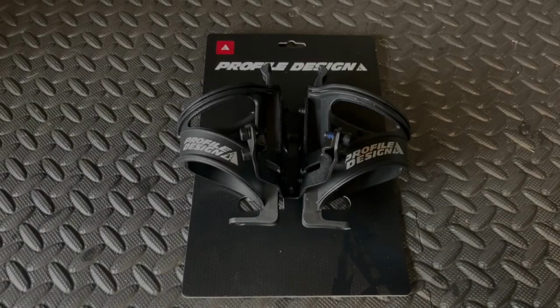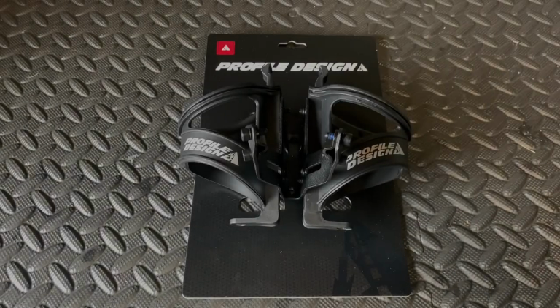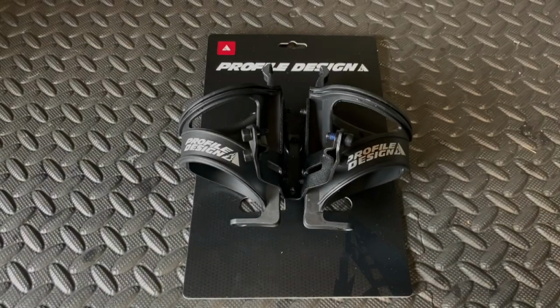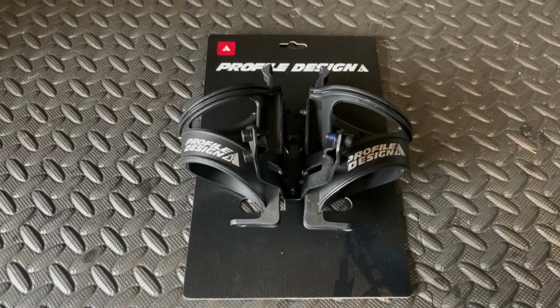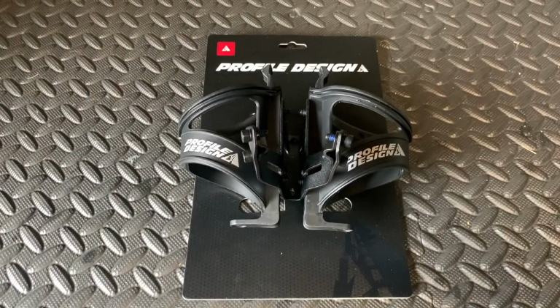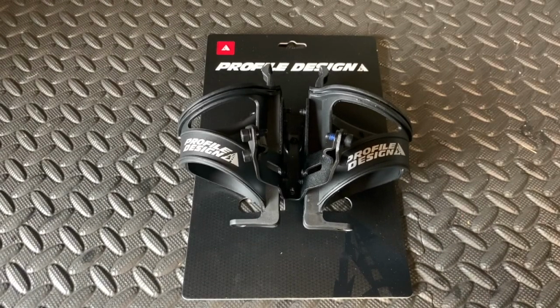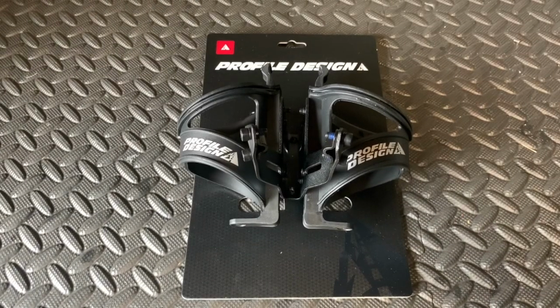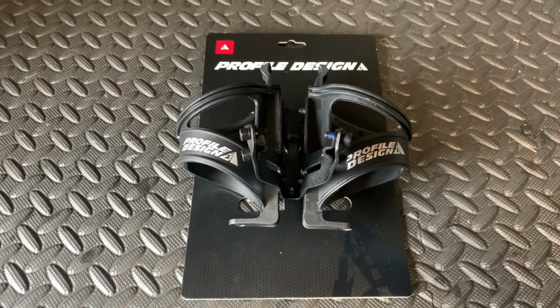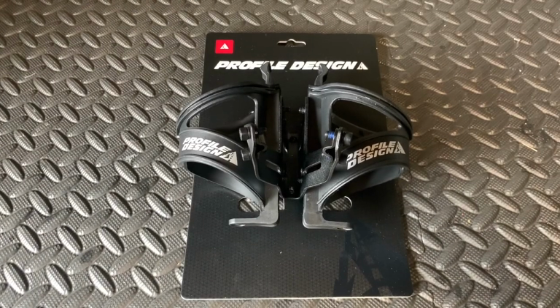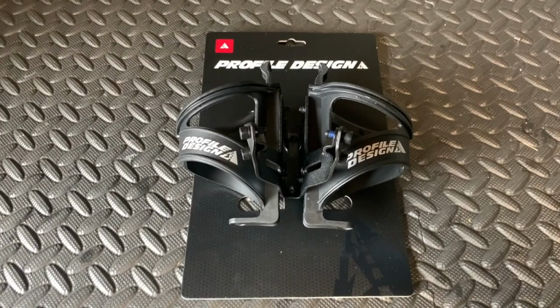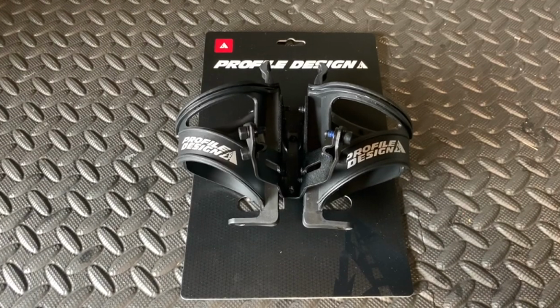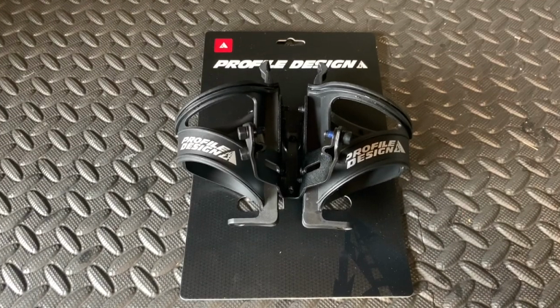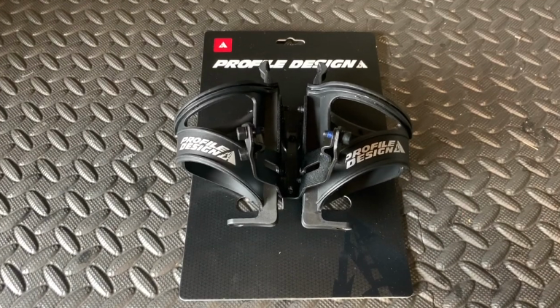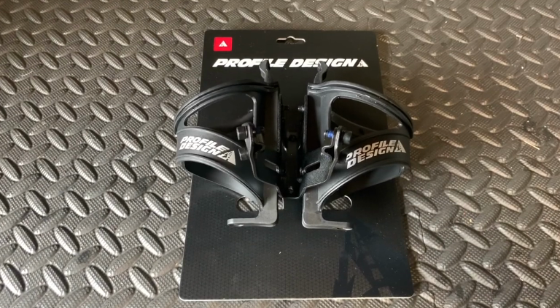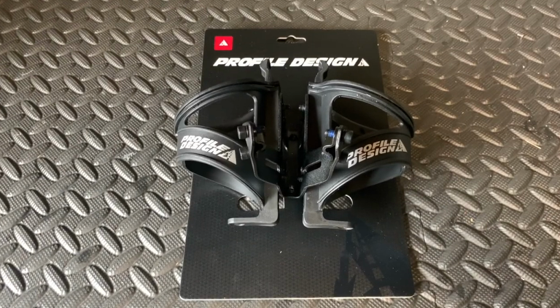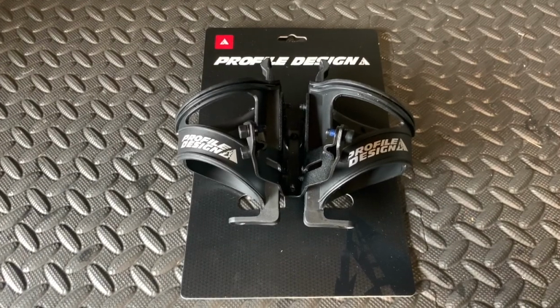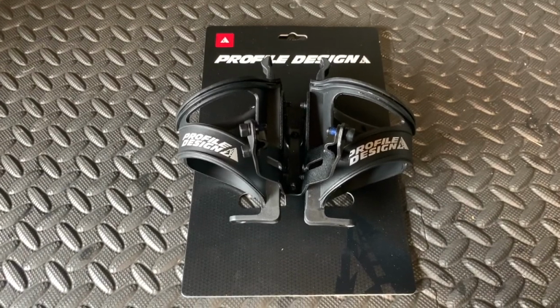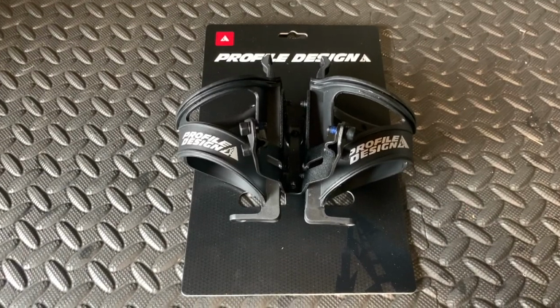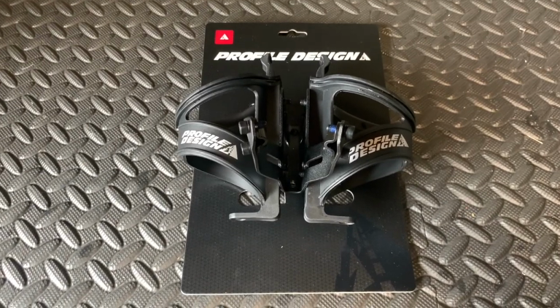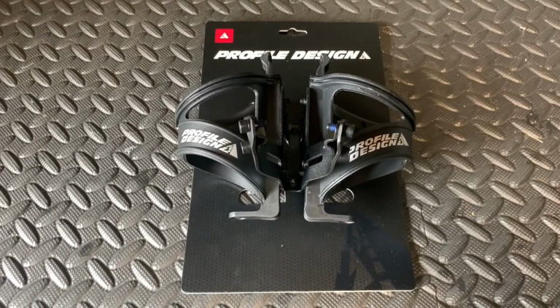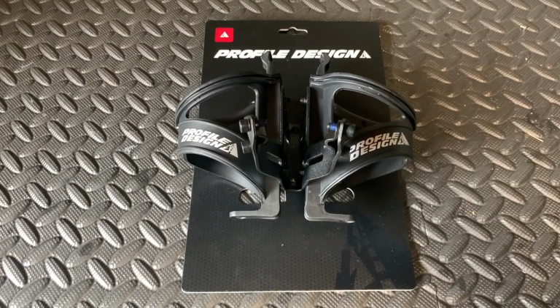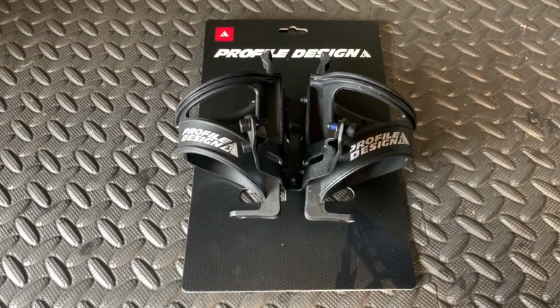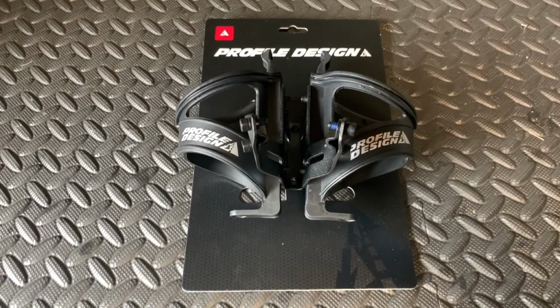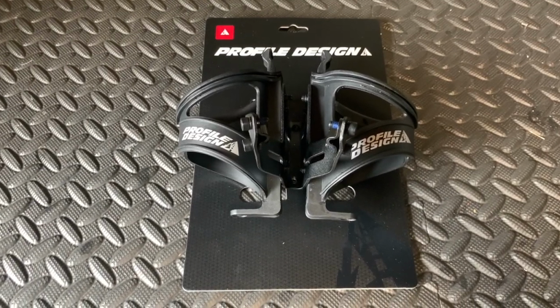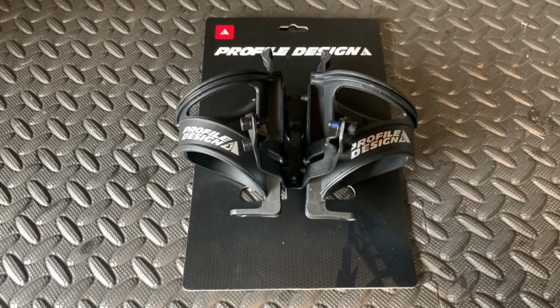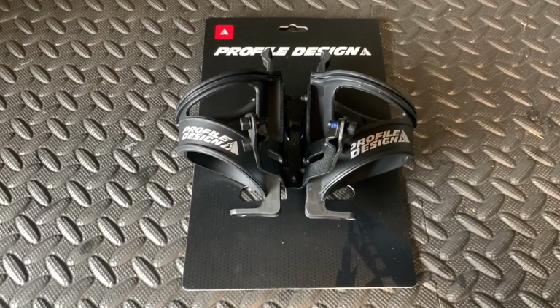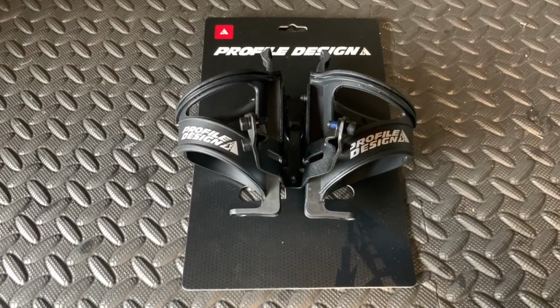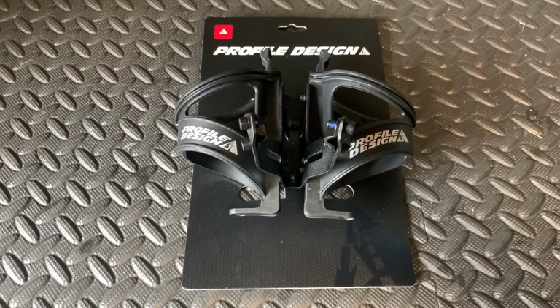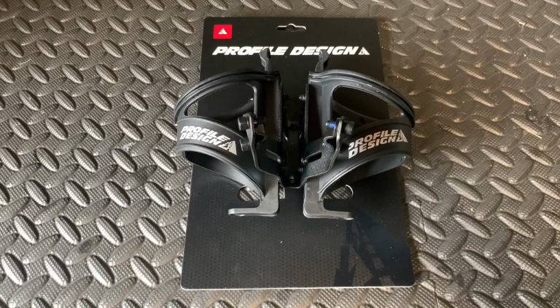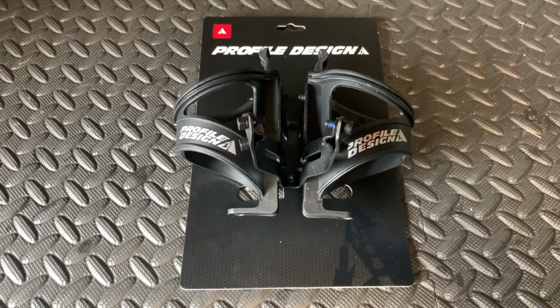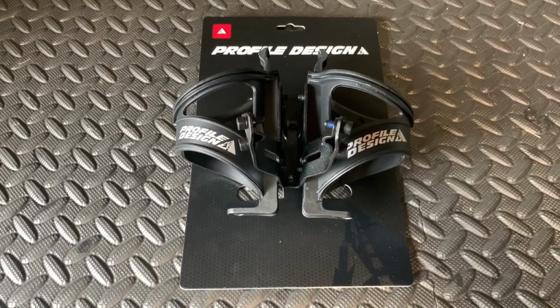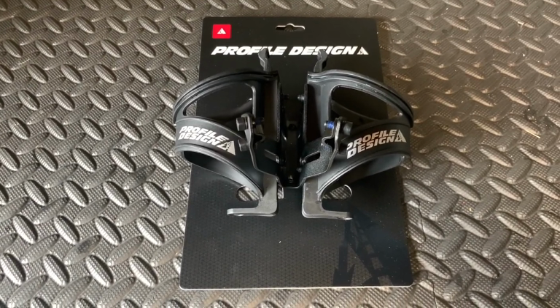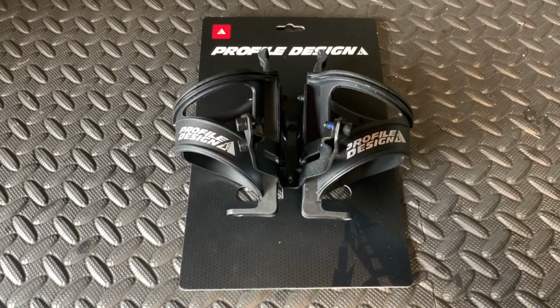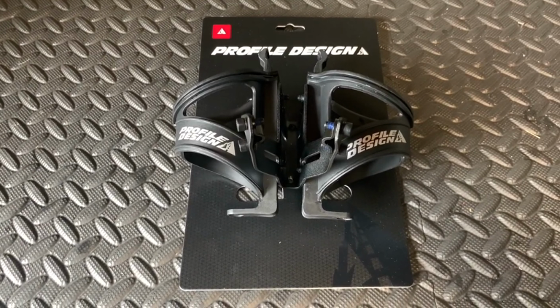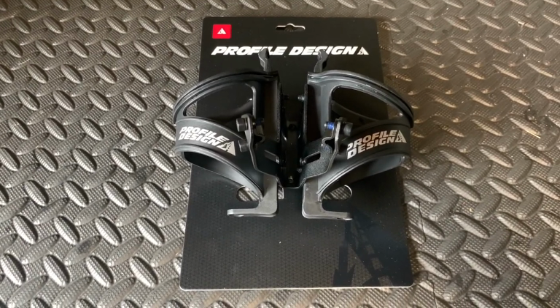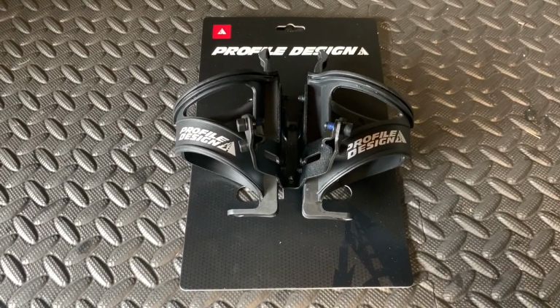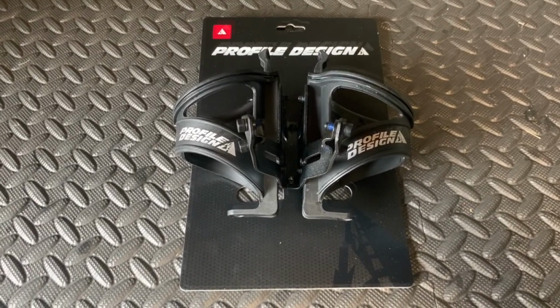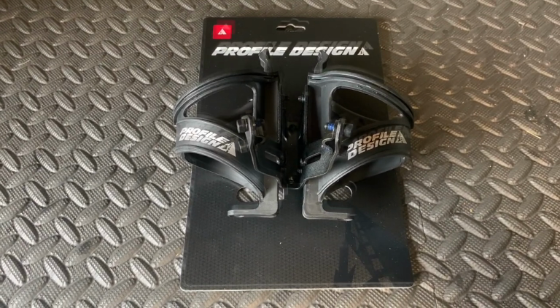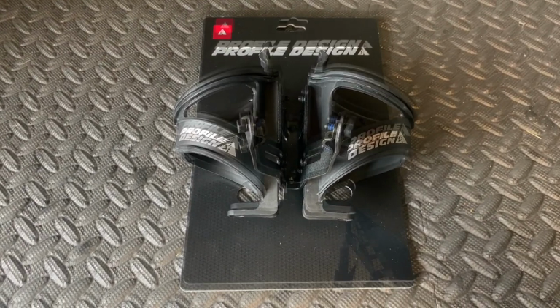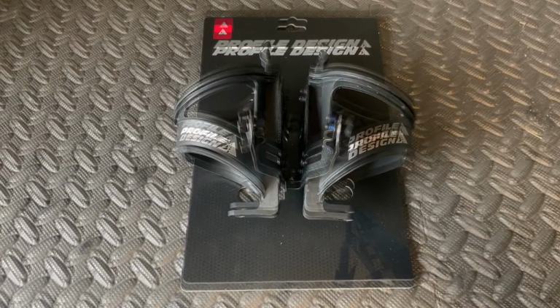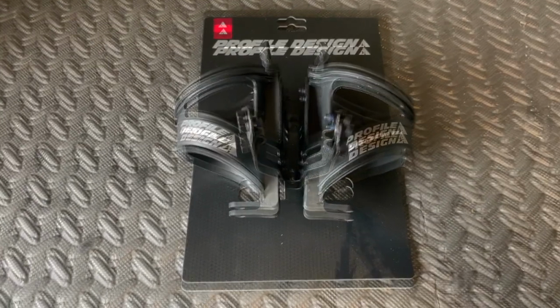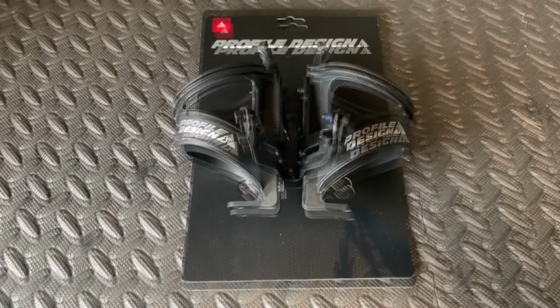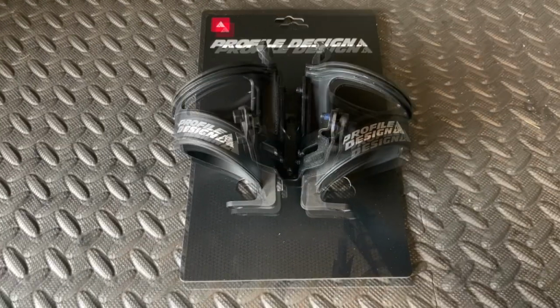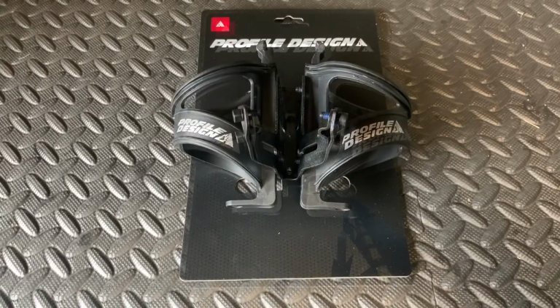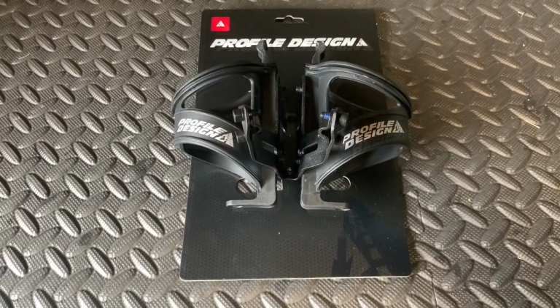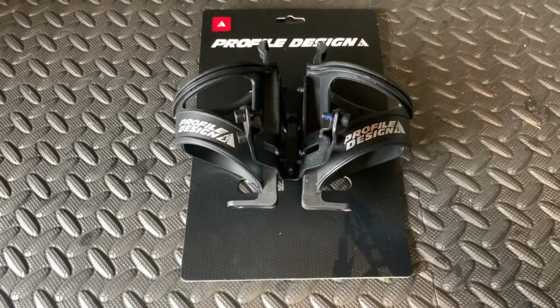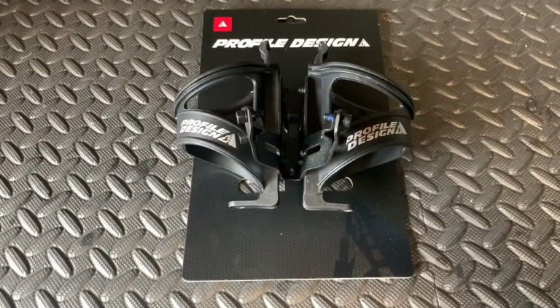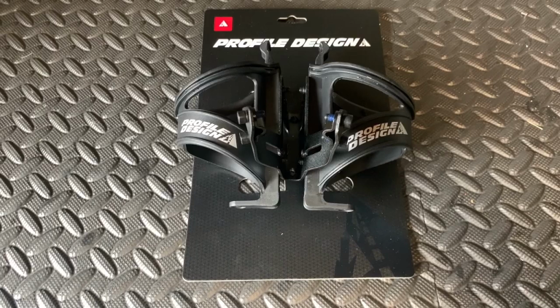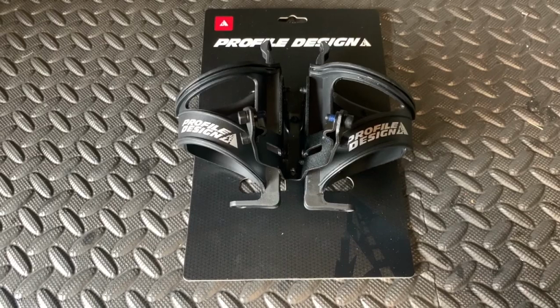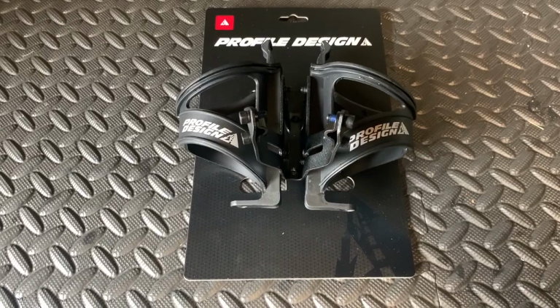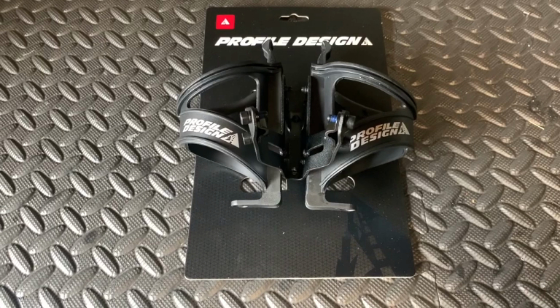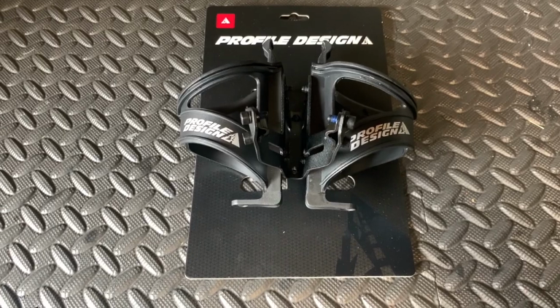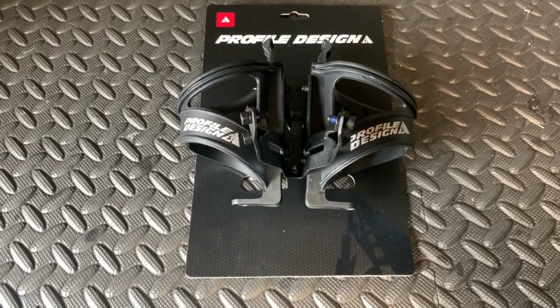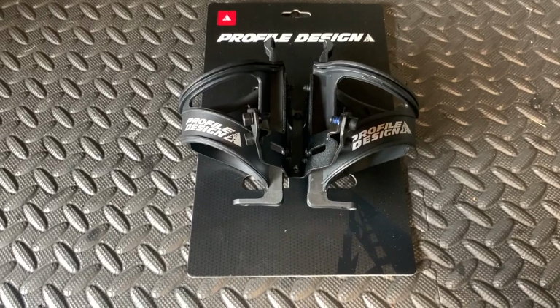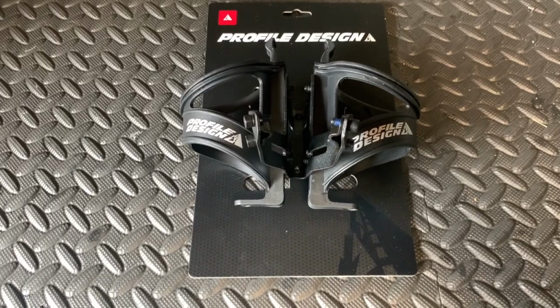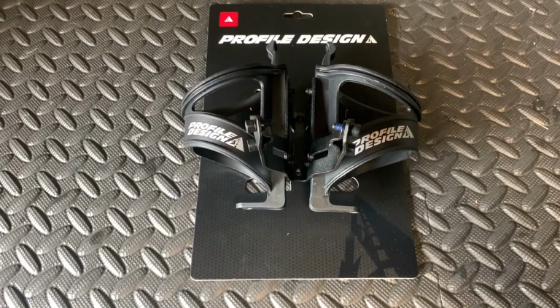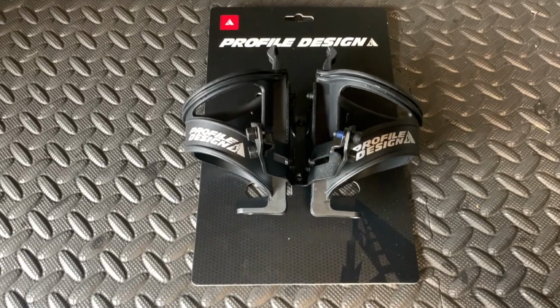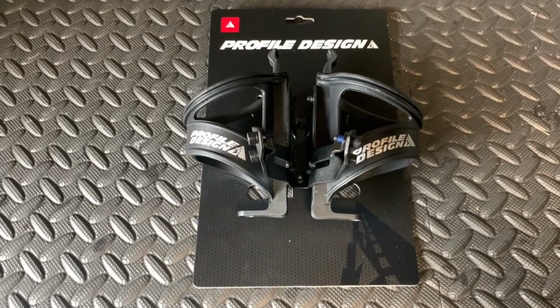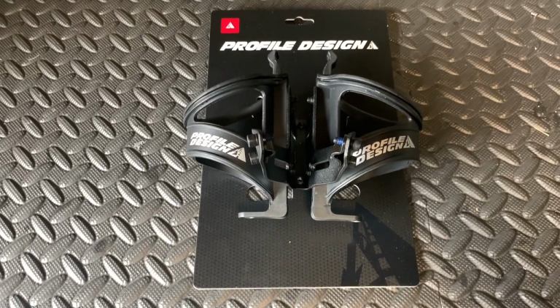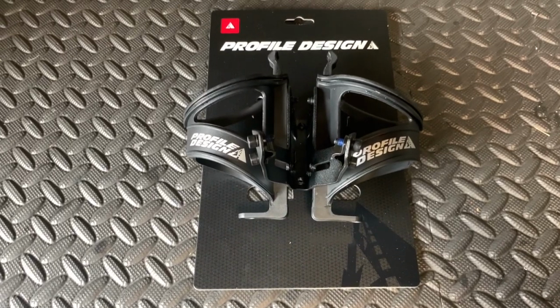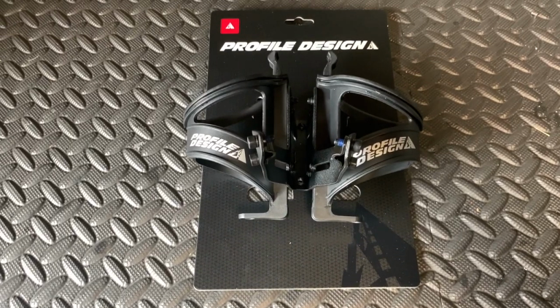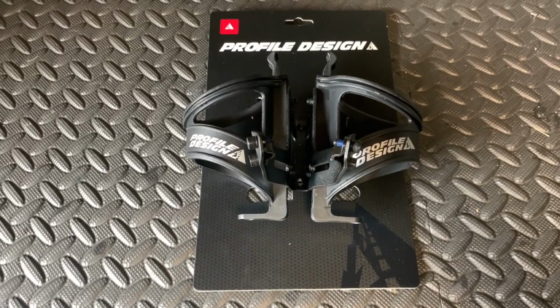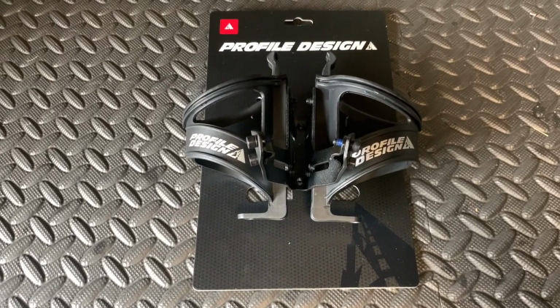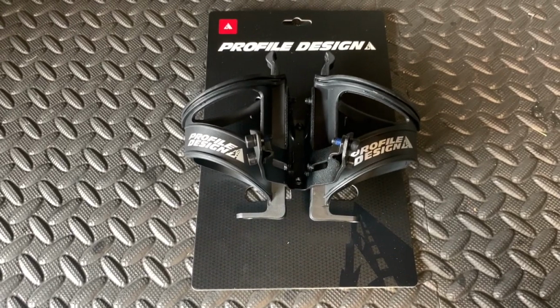Hi everyone, welcome to Carys House. Today we're going to be fitting this Profile Design water bottle holder onto the bike.